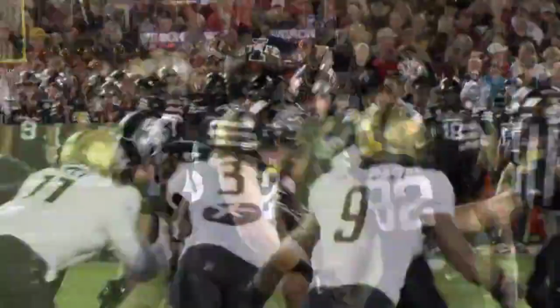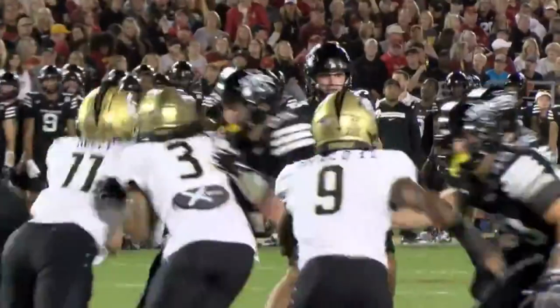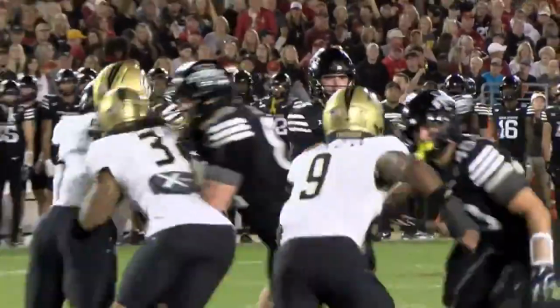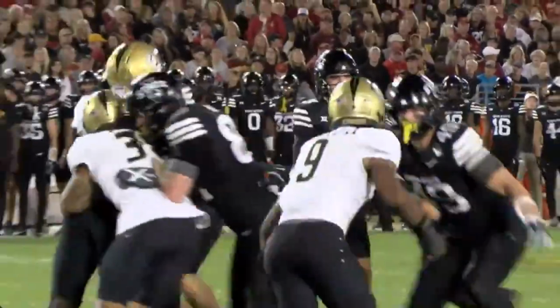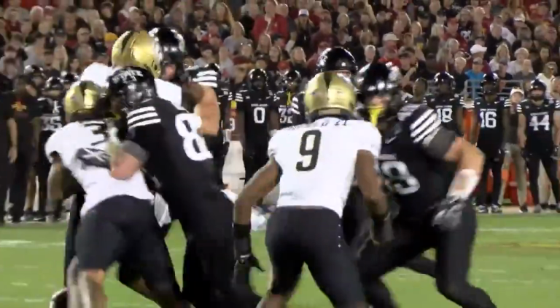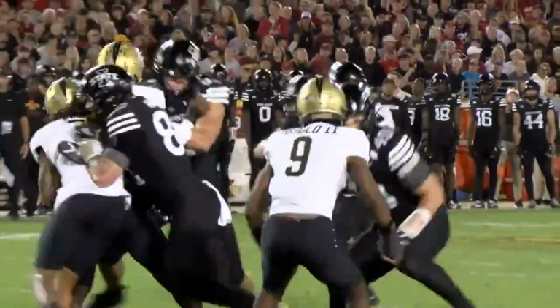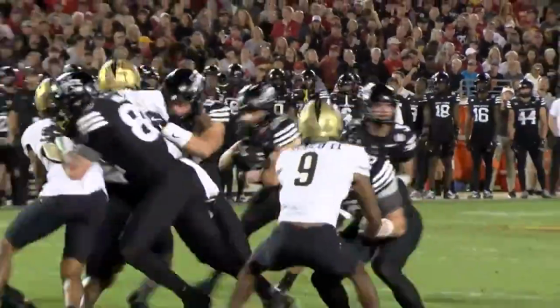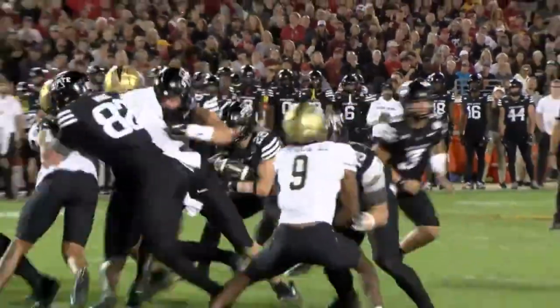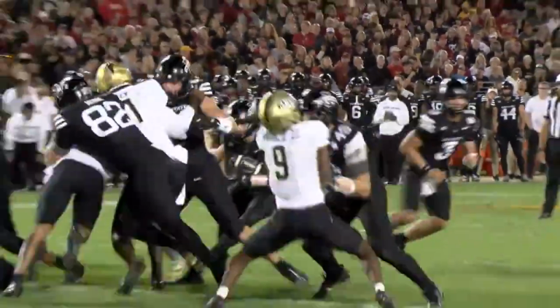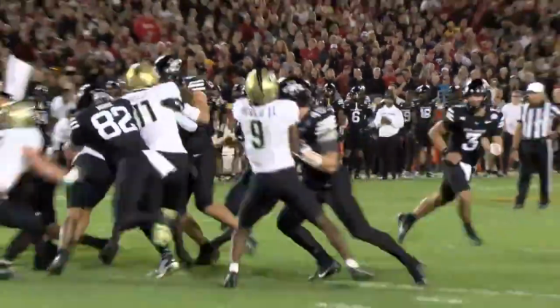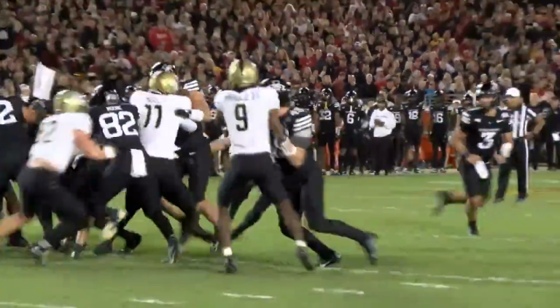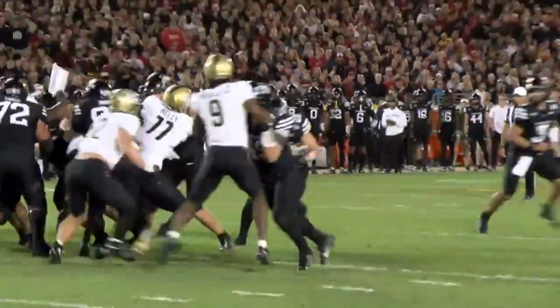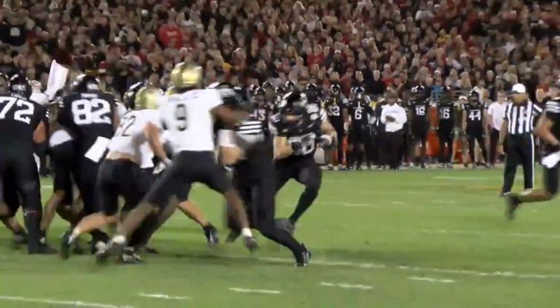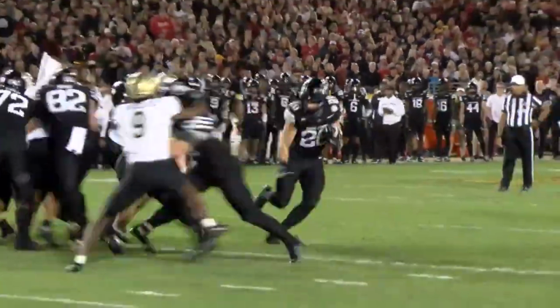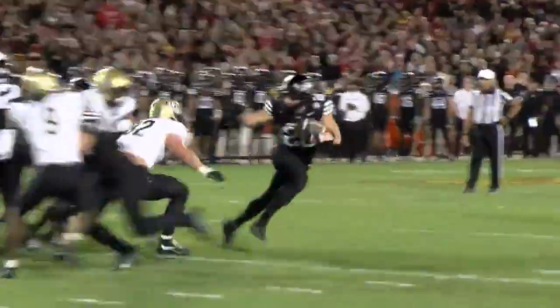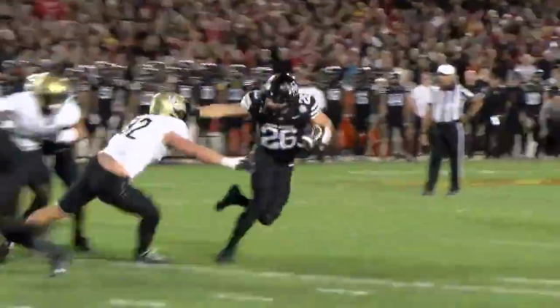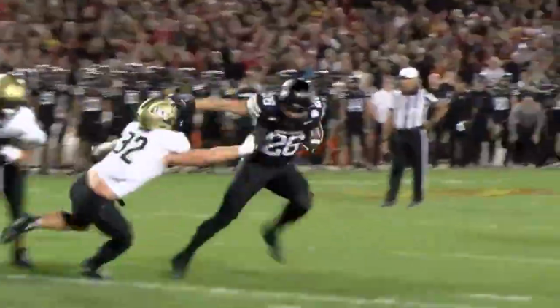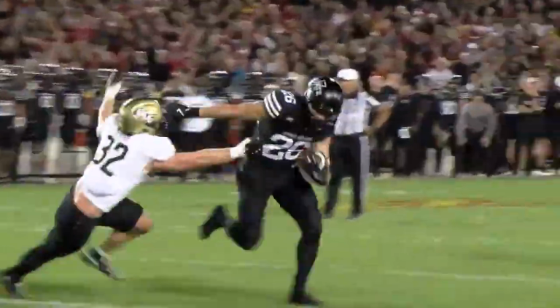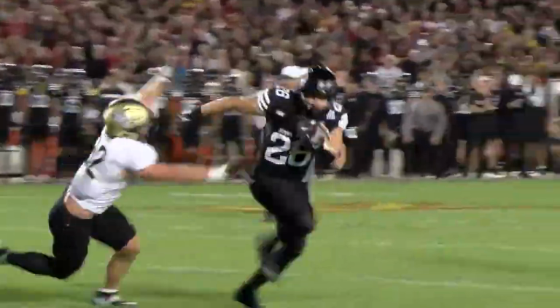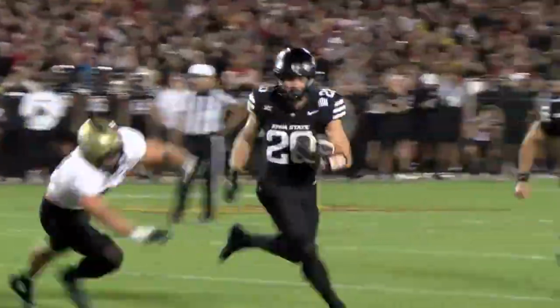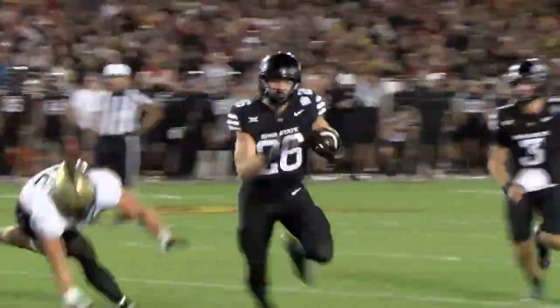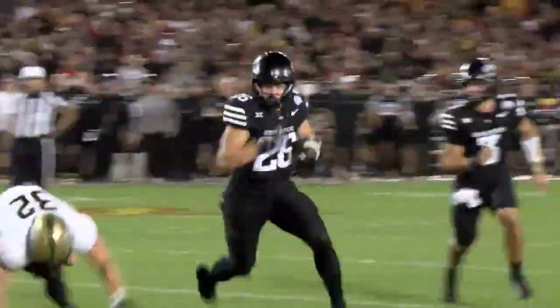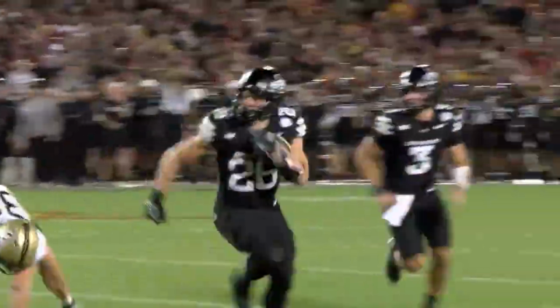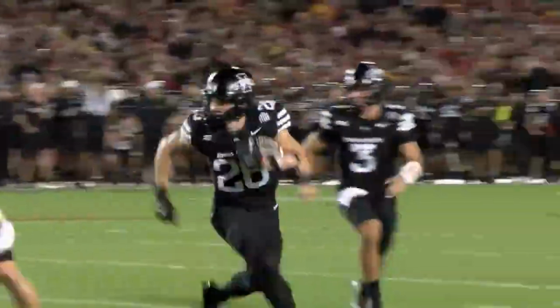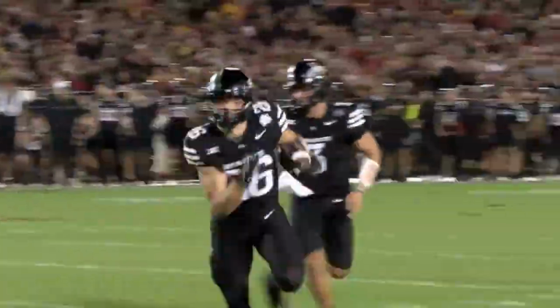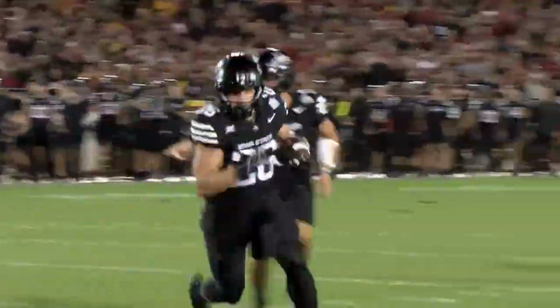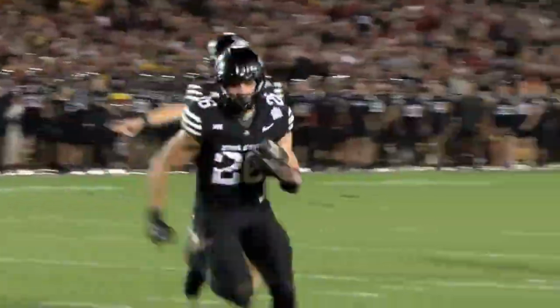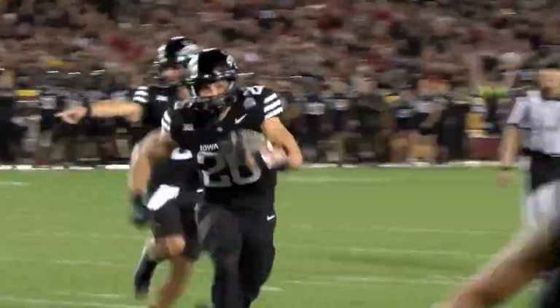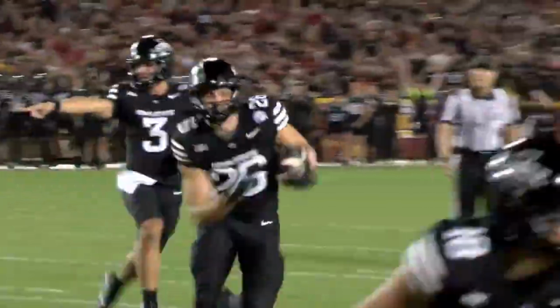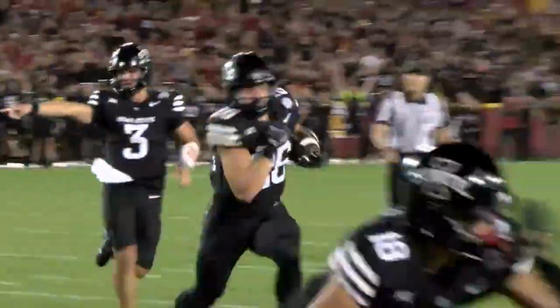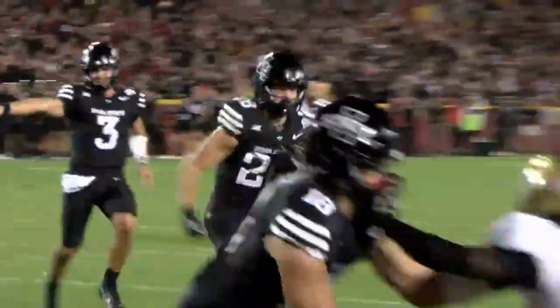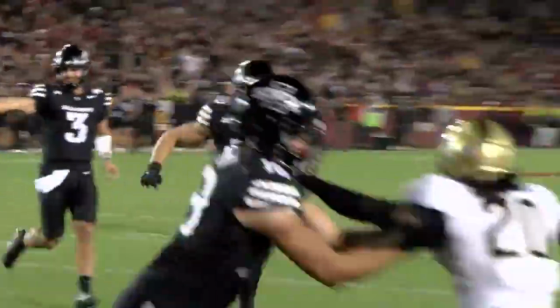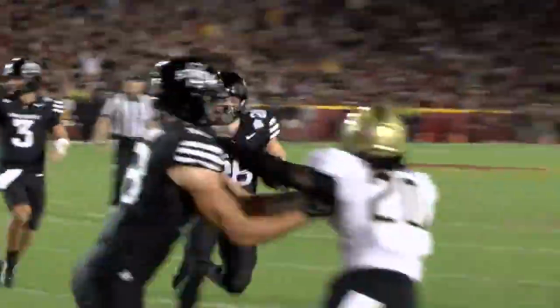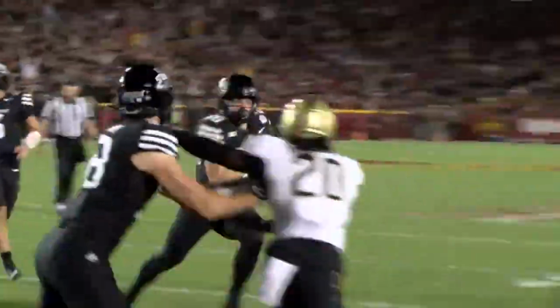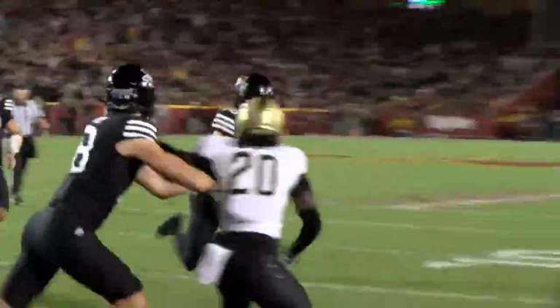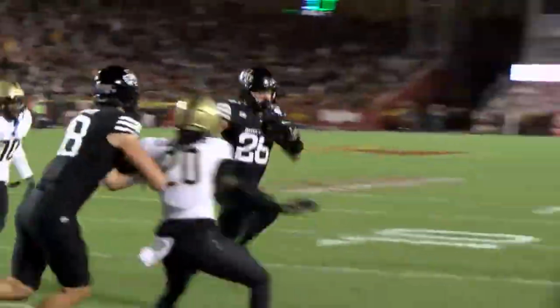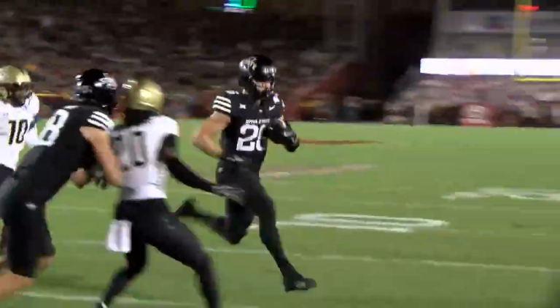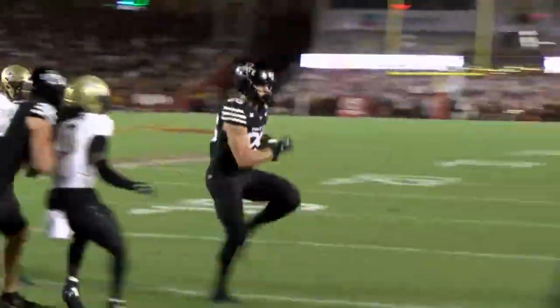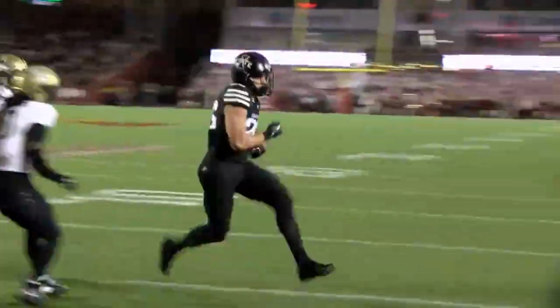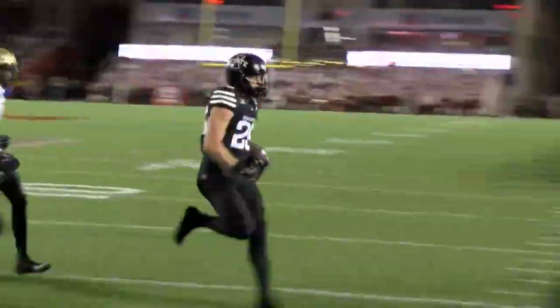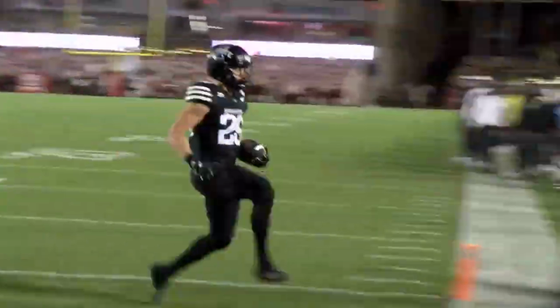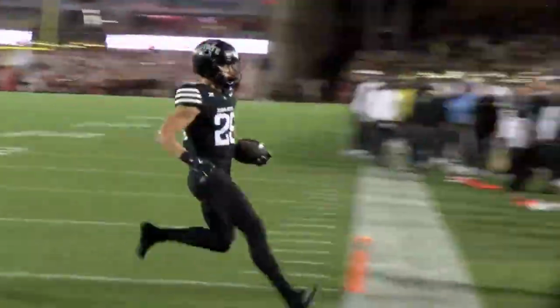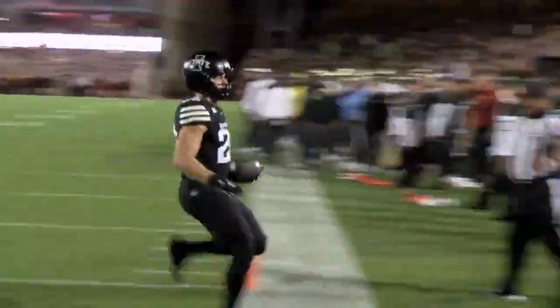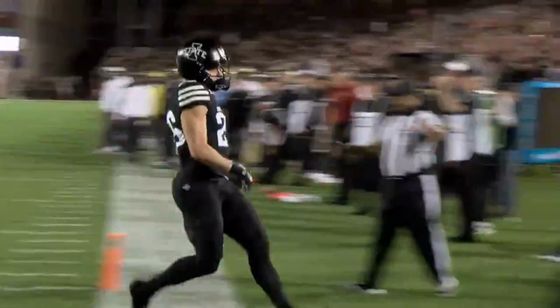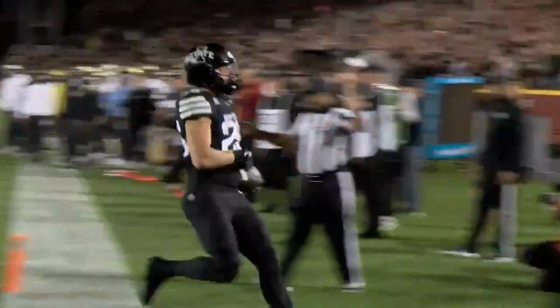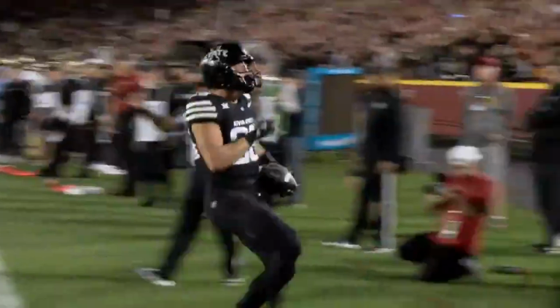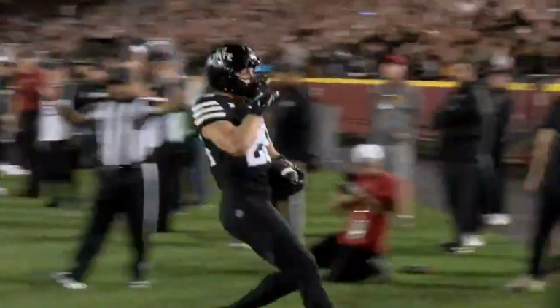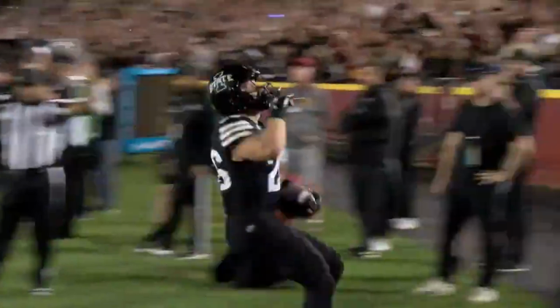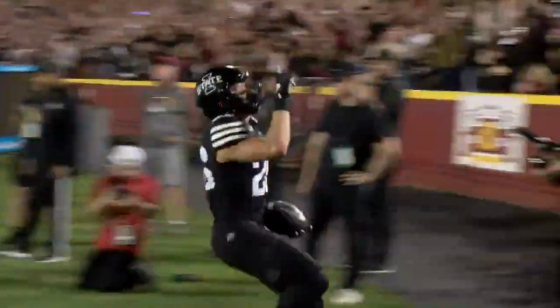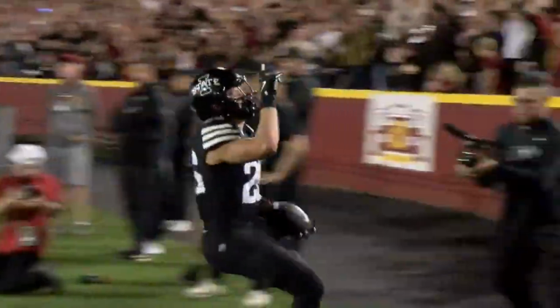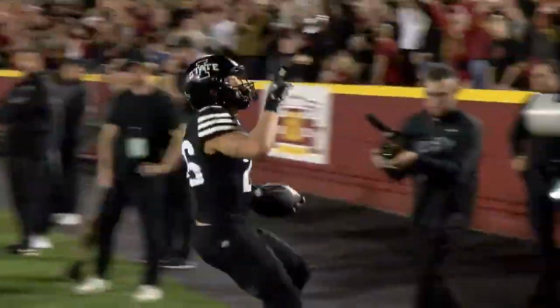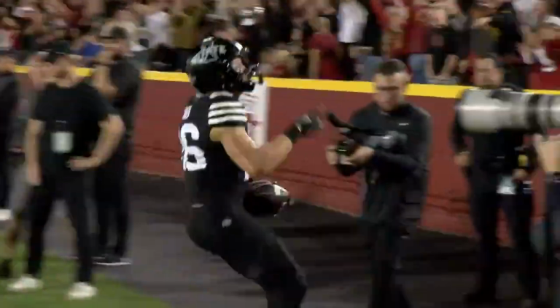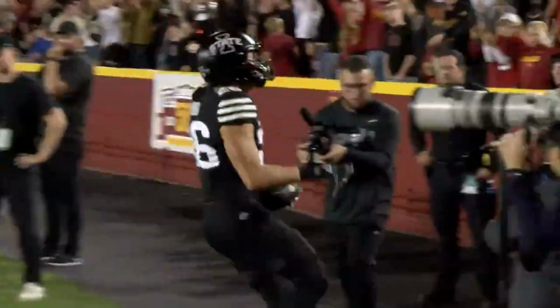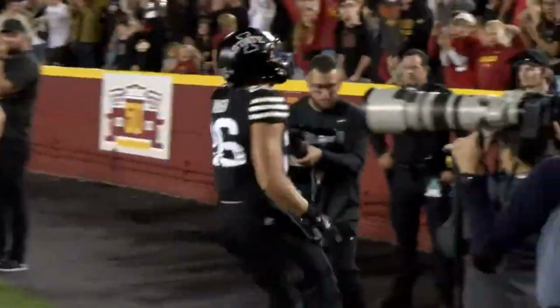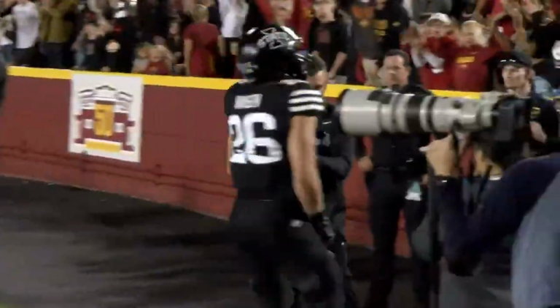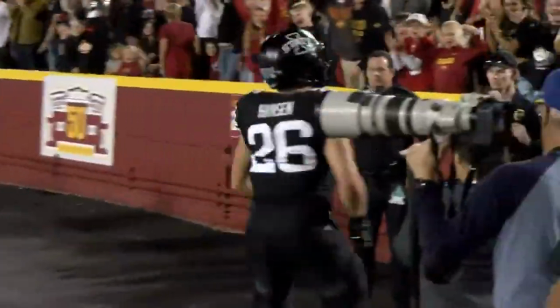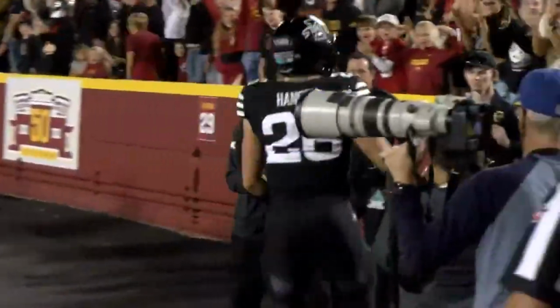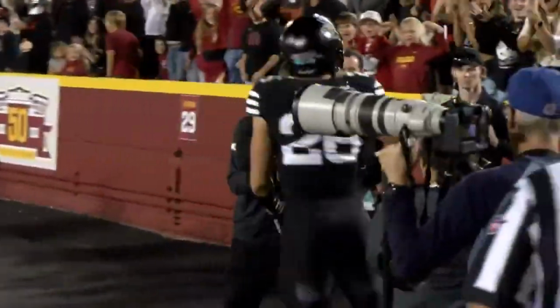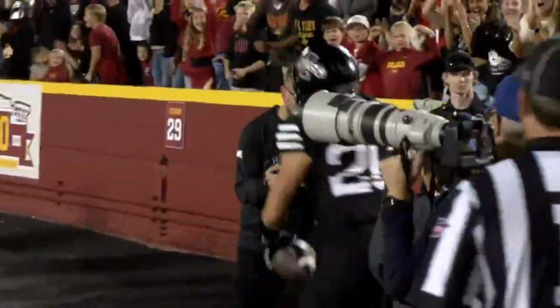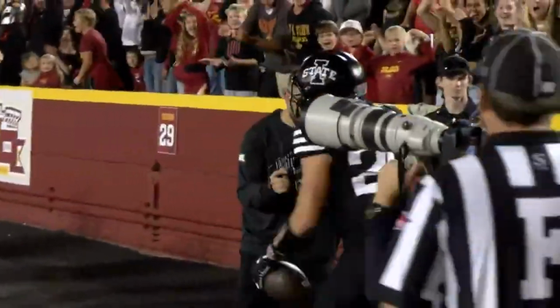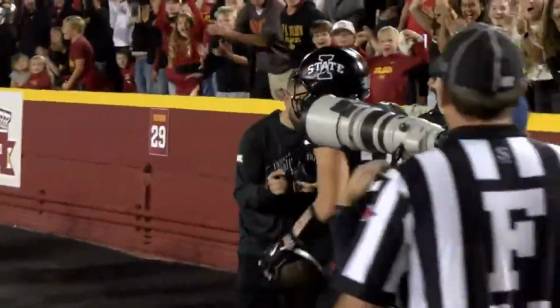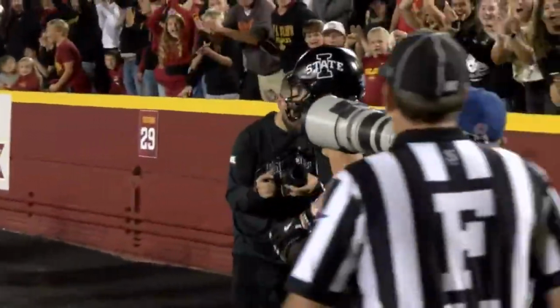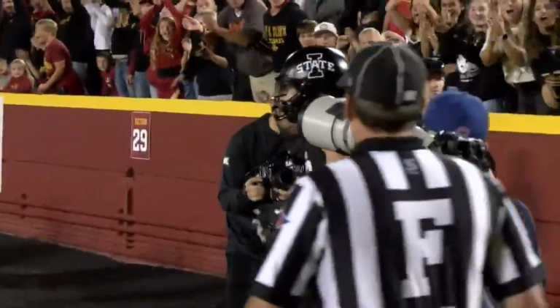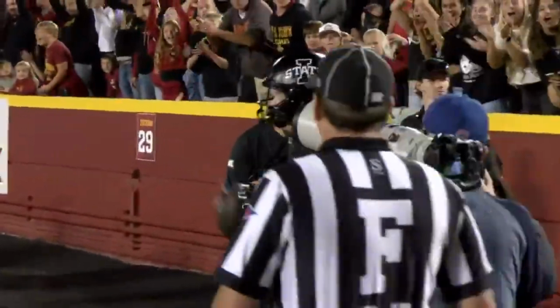Hansen wasn't done in the opening frame. This time from the 5, he has the edge and the Cyclones temporarily led 14-7.